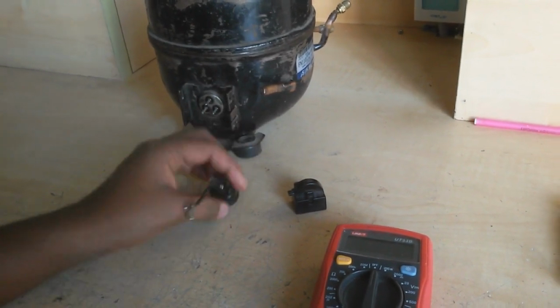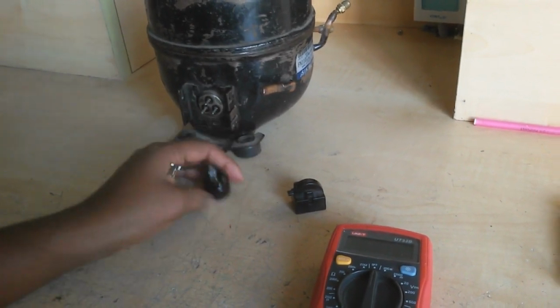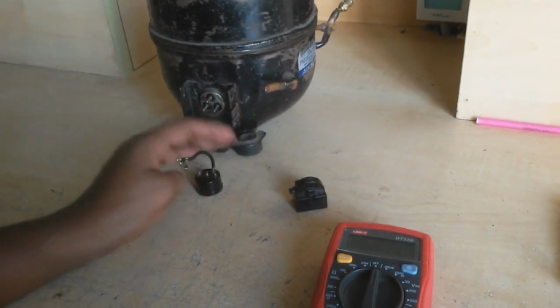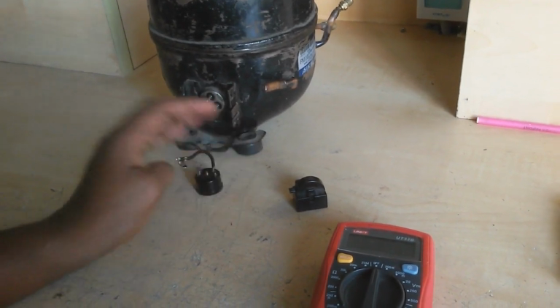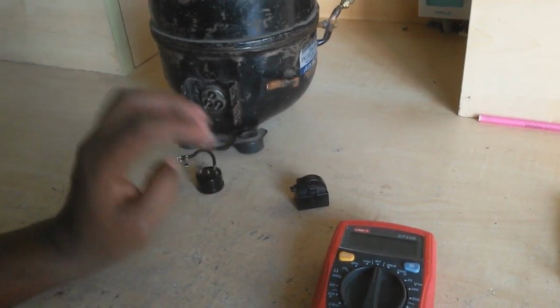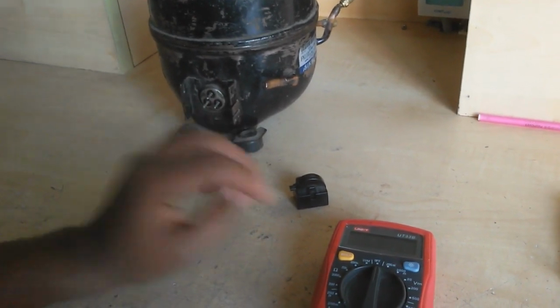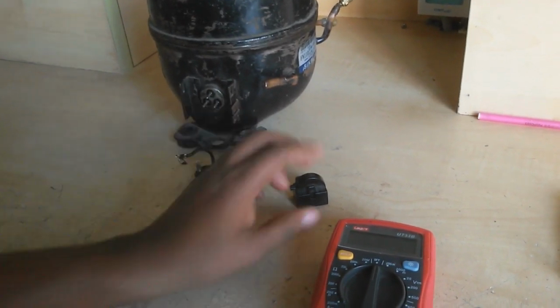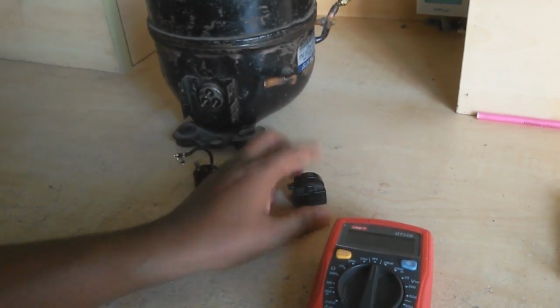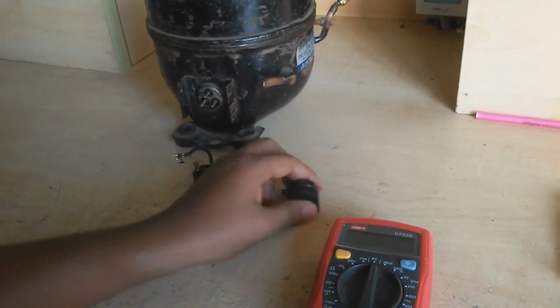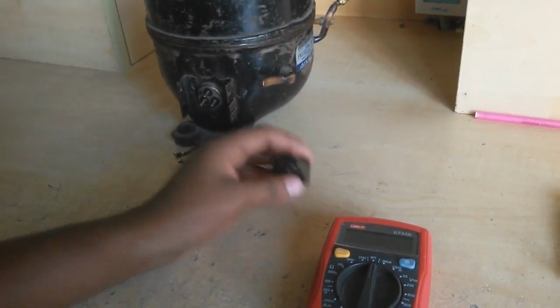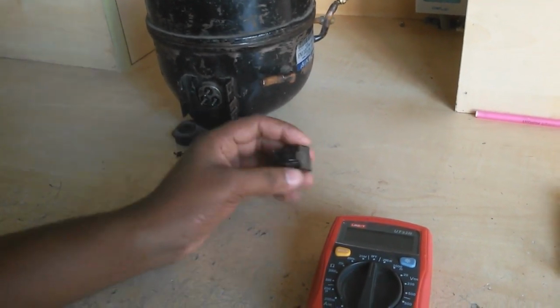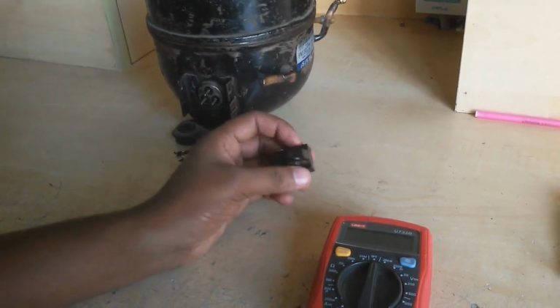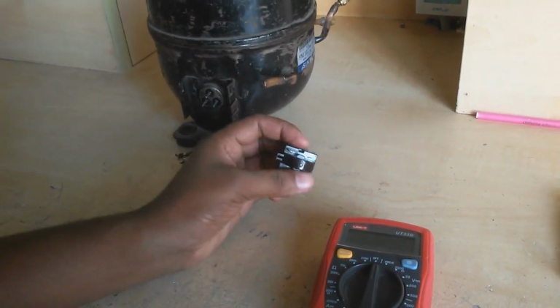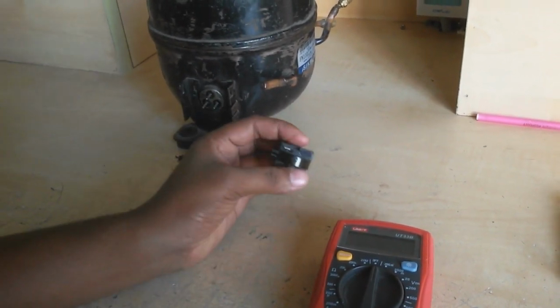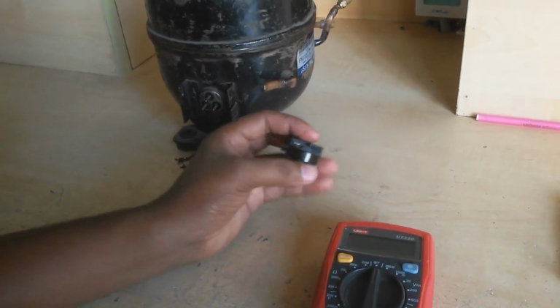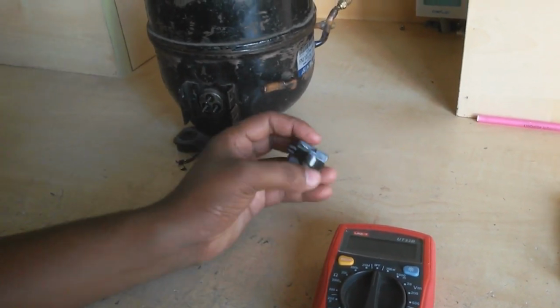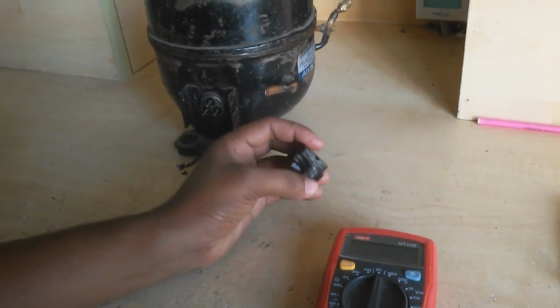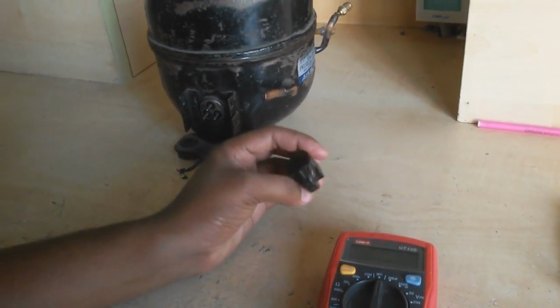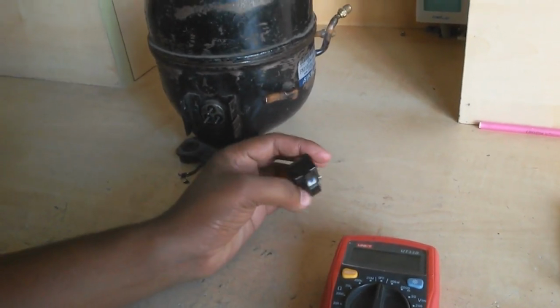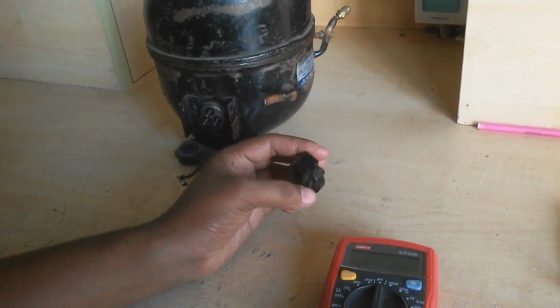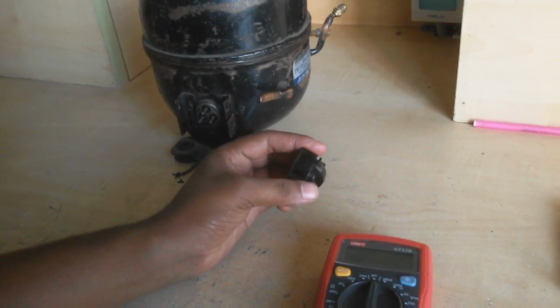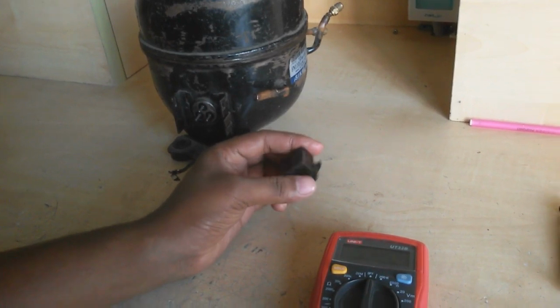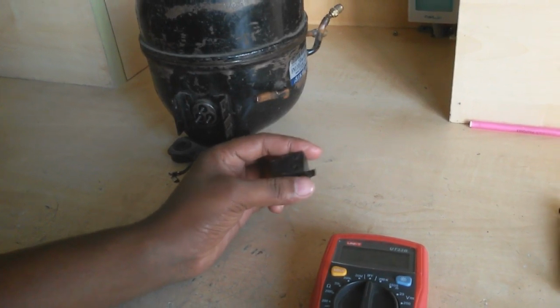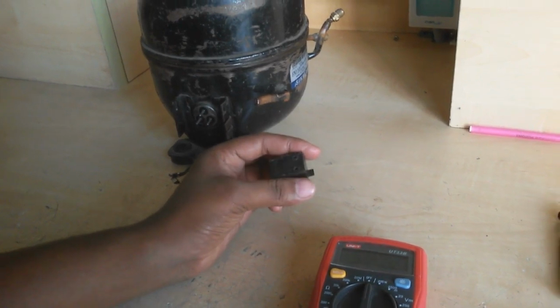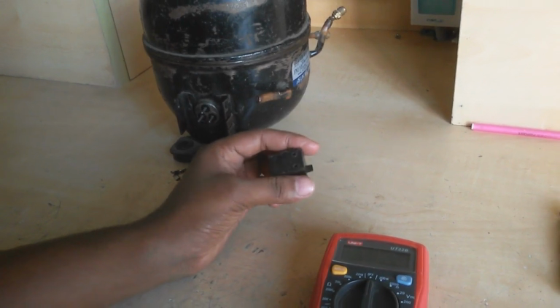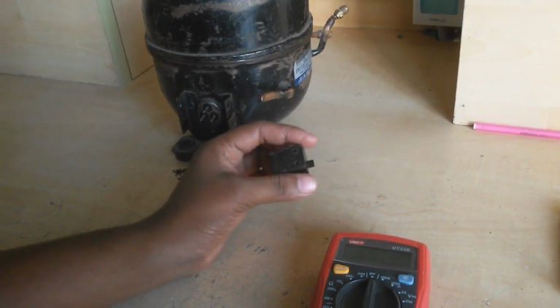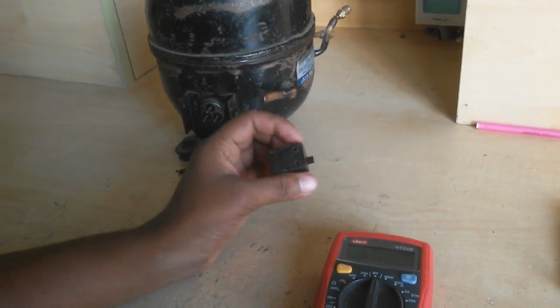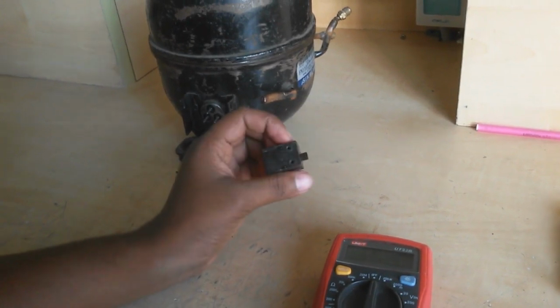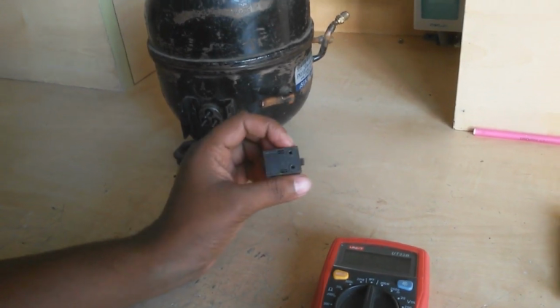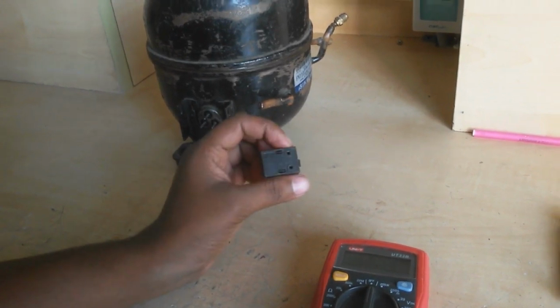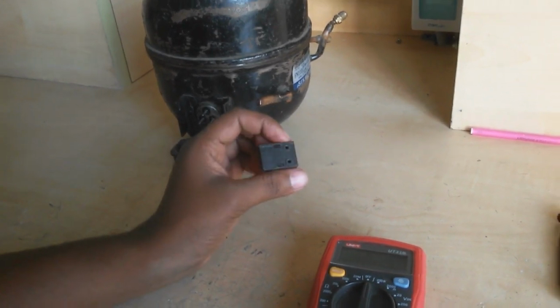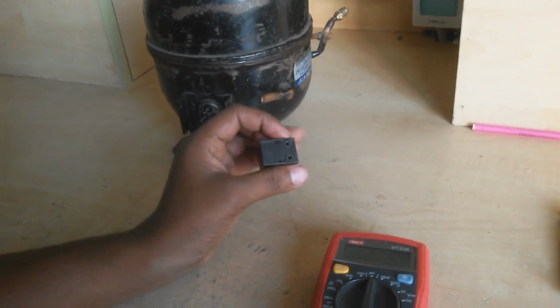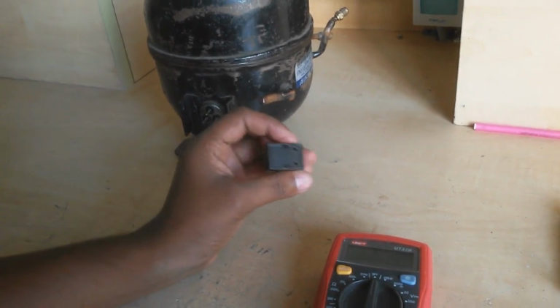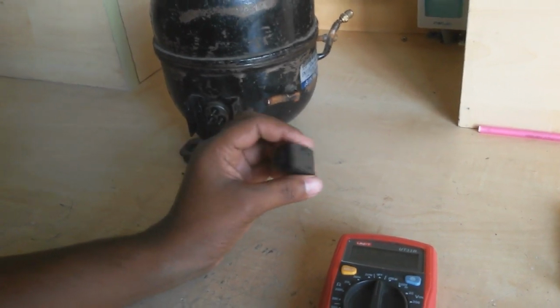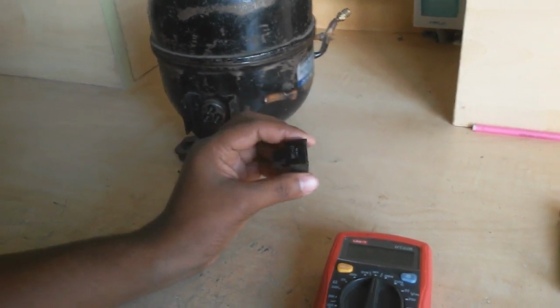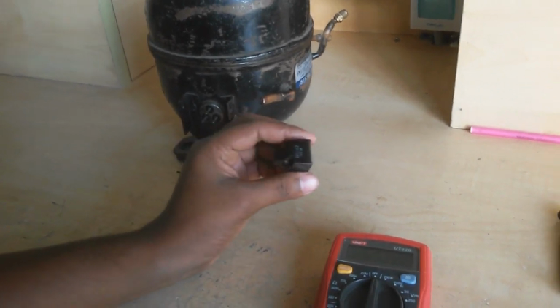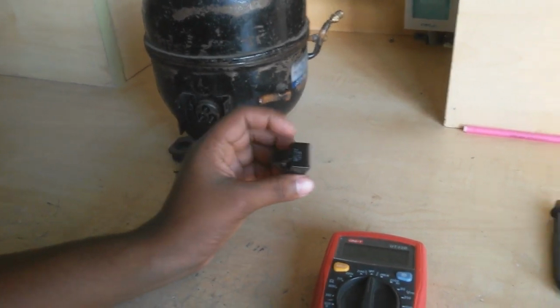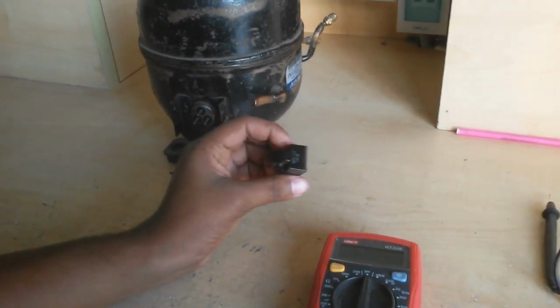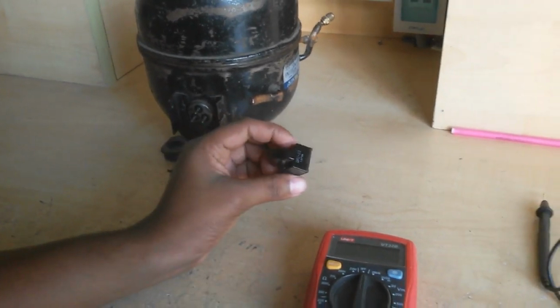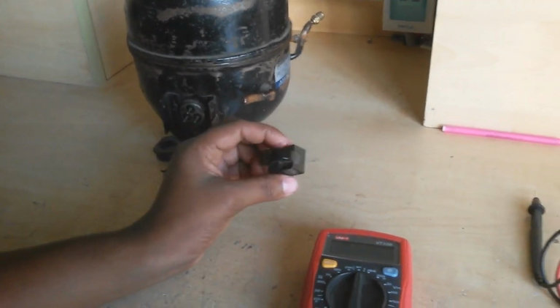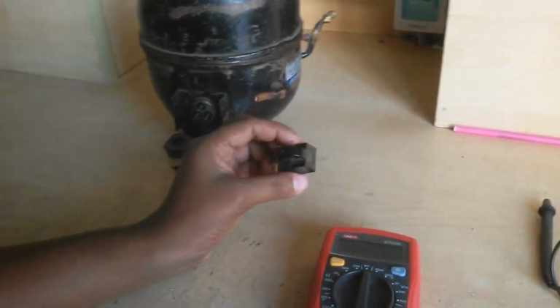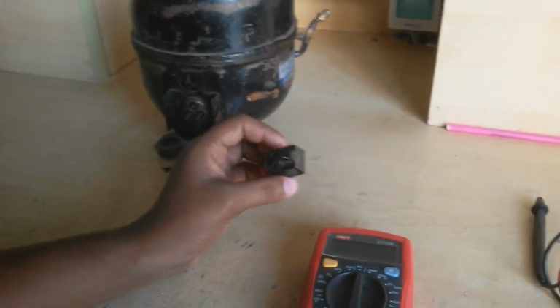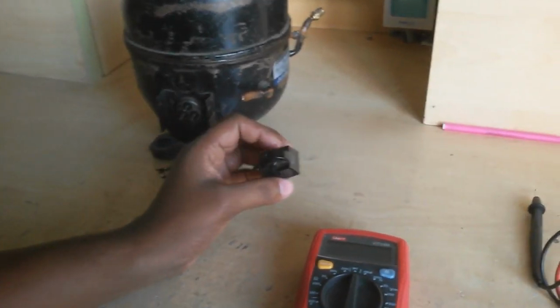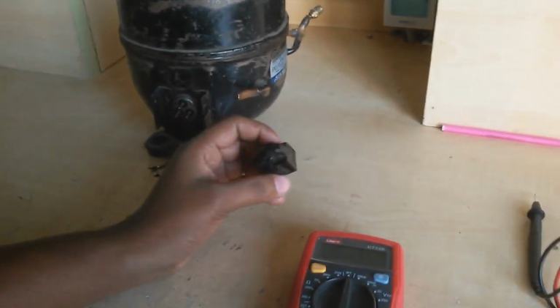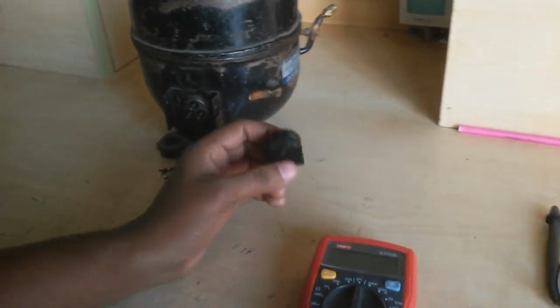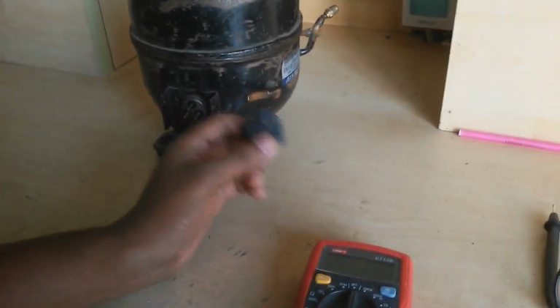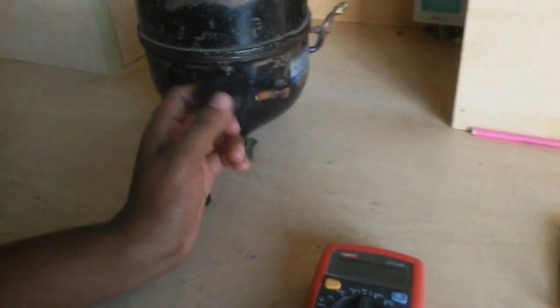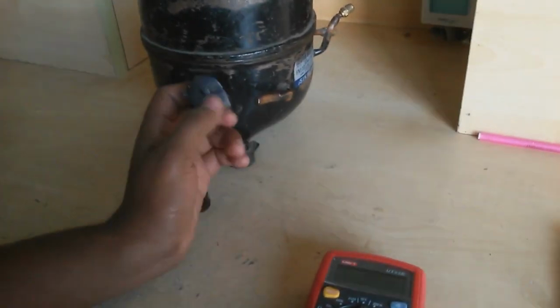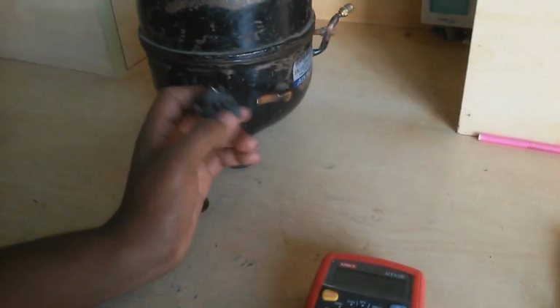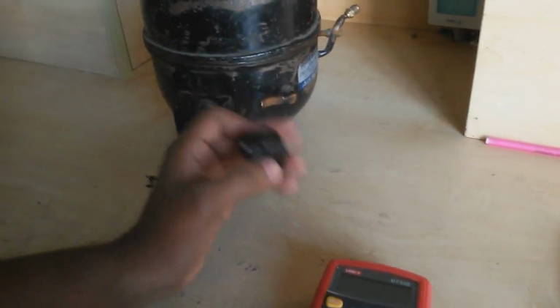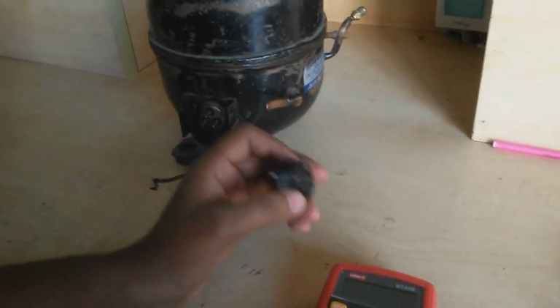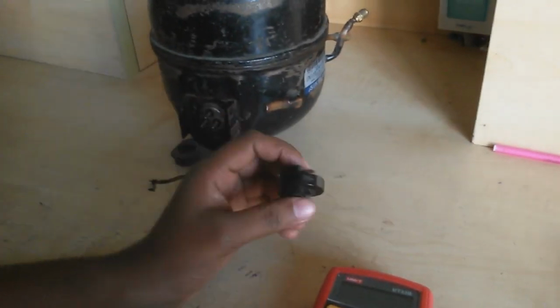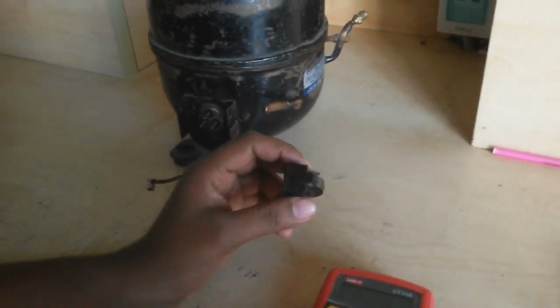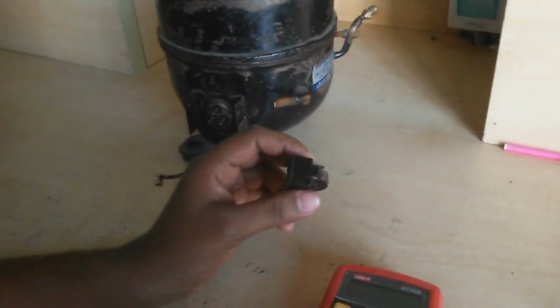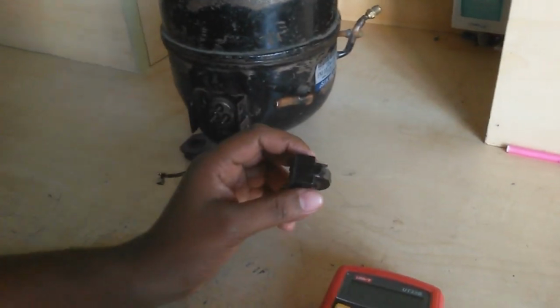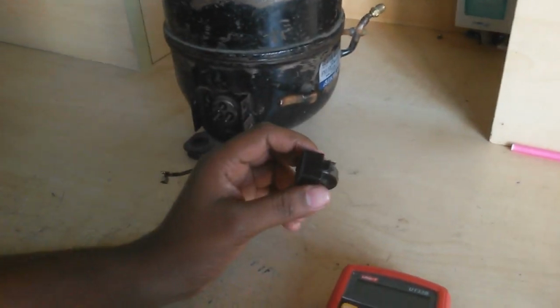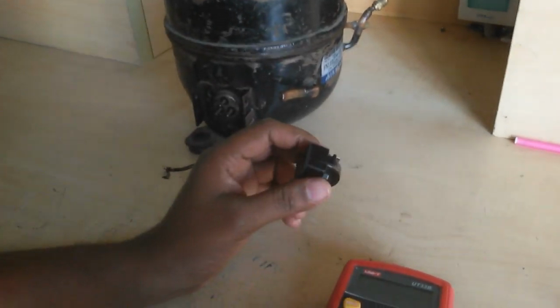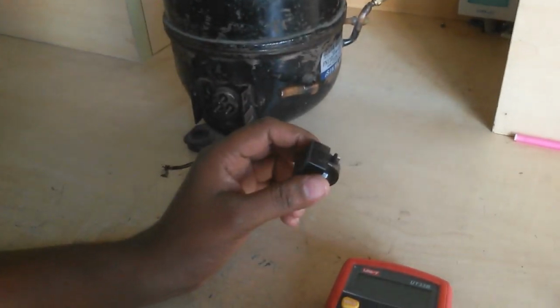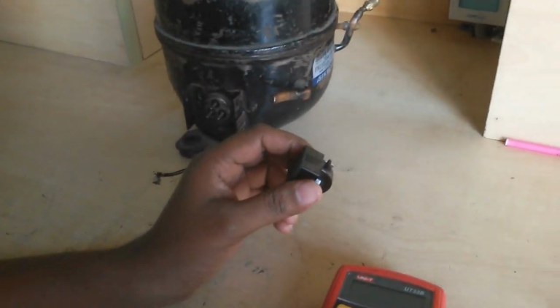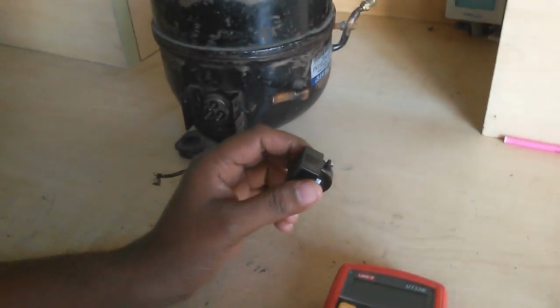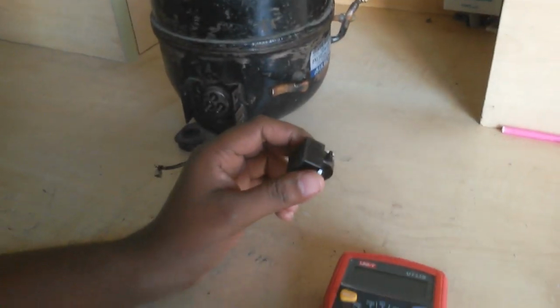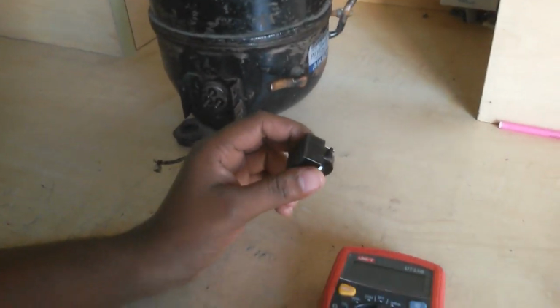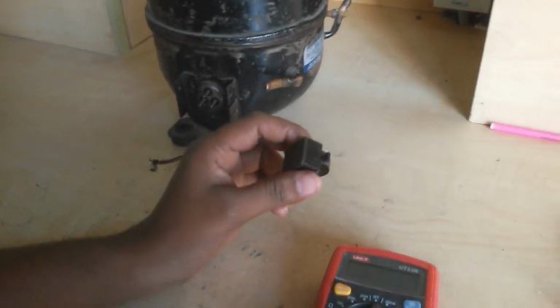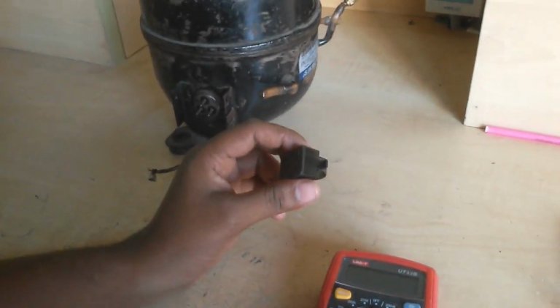This is a PTC relay. It is used to restart the compressor.